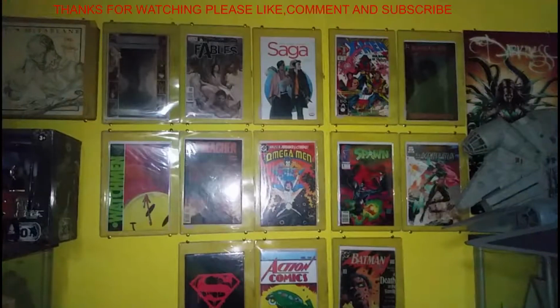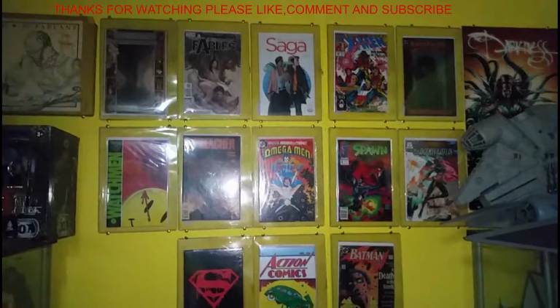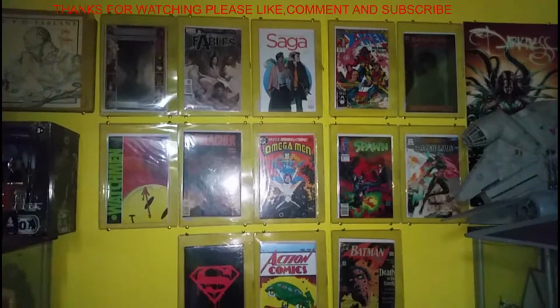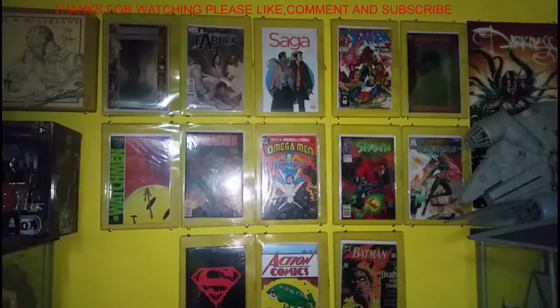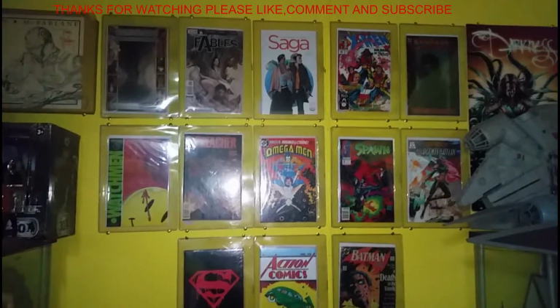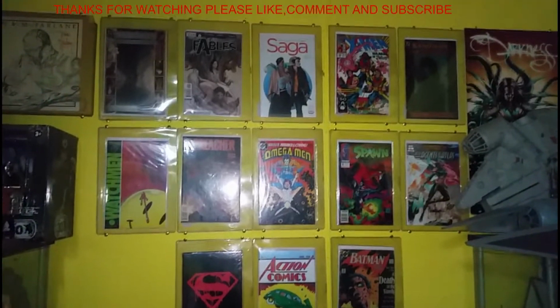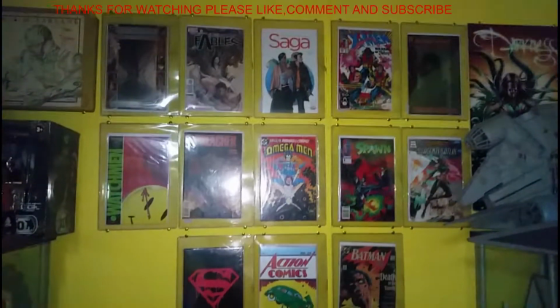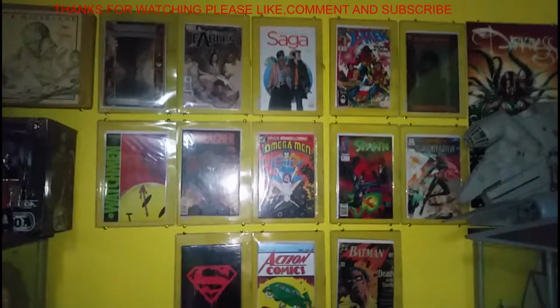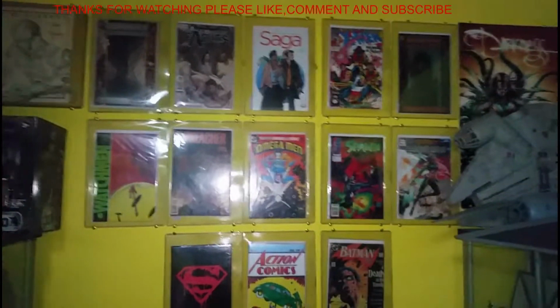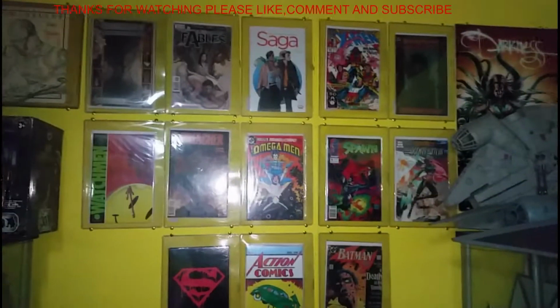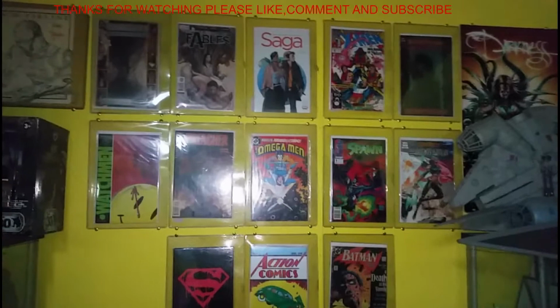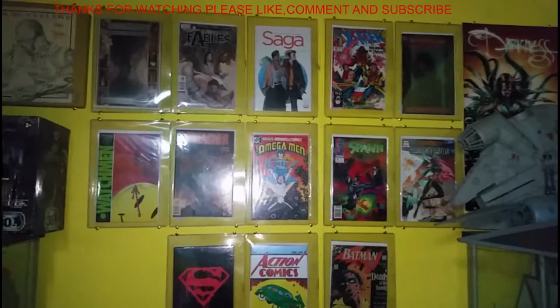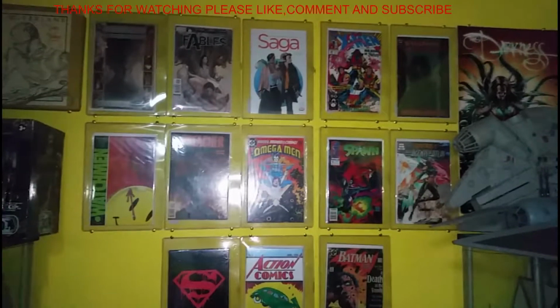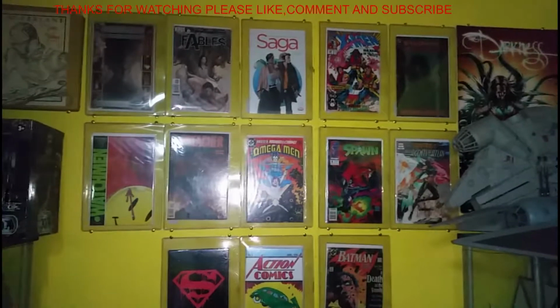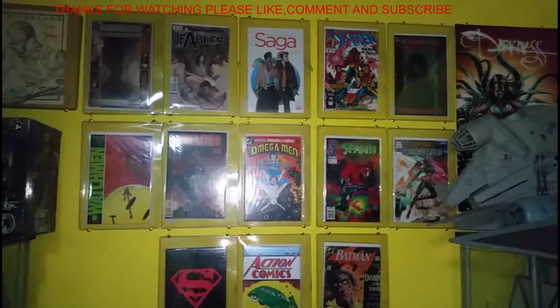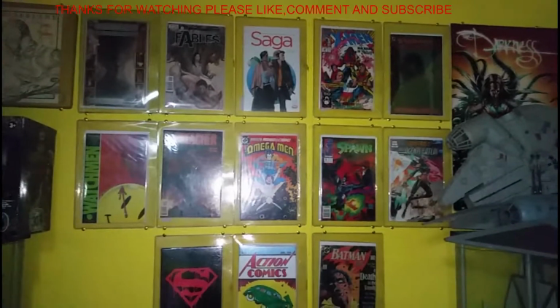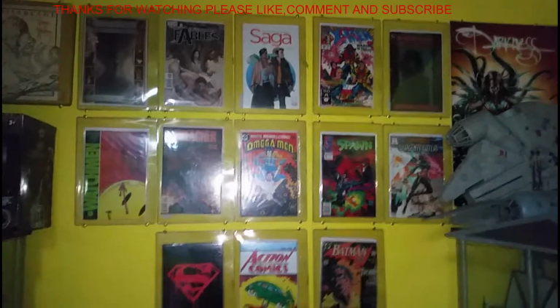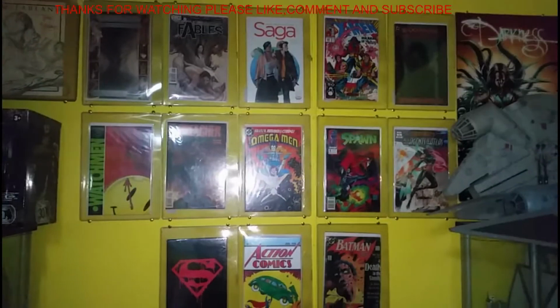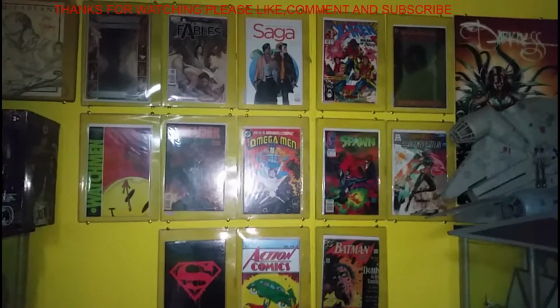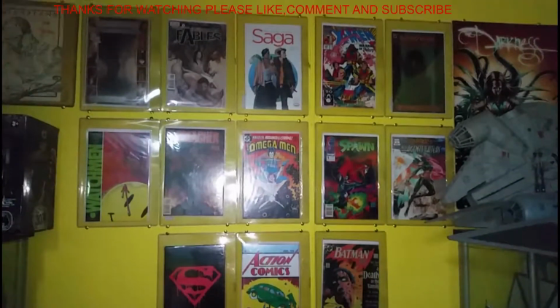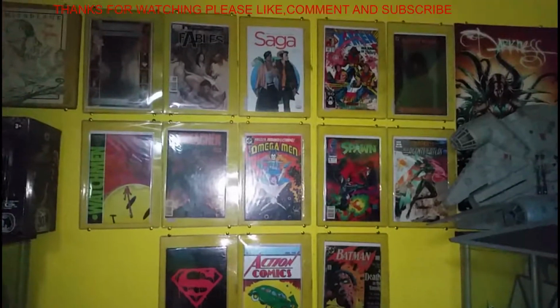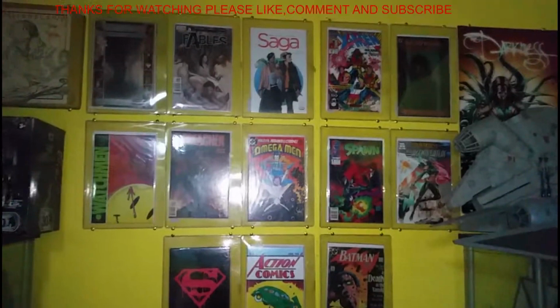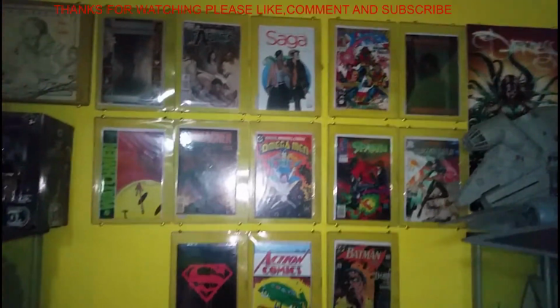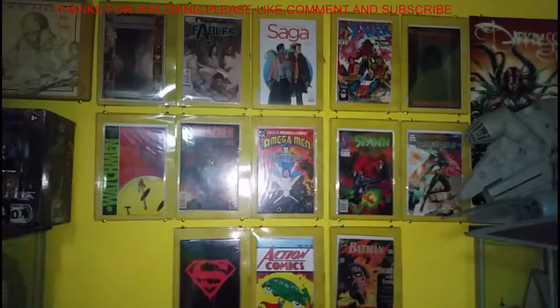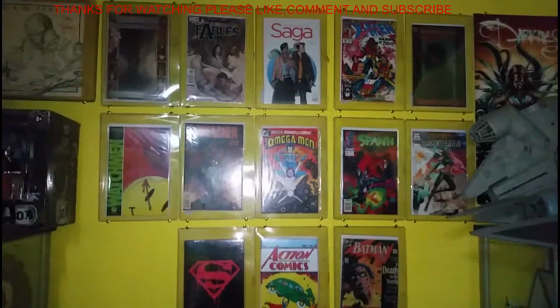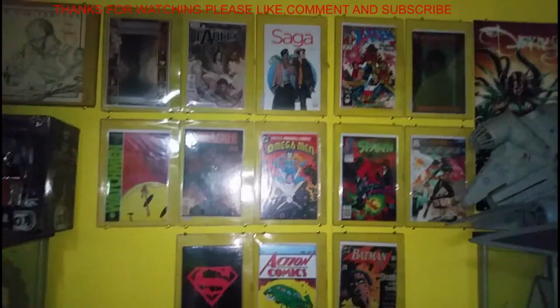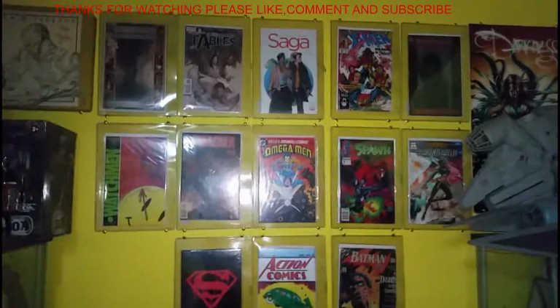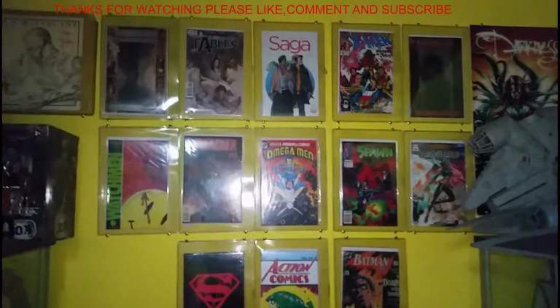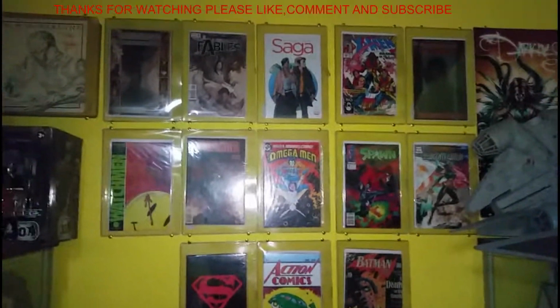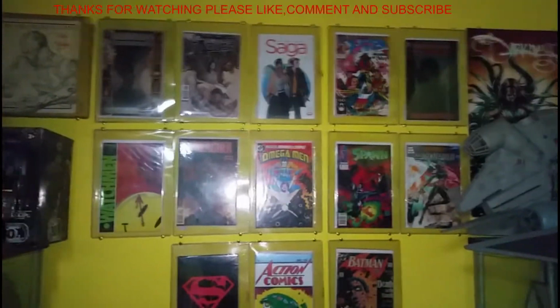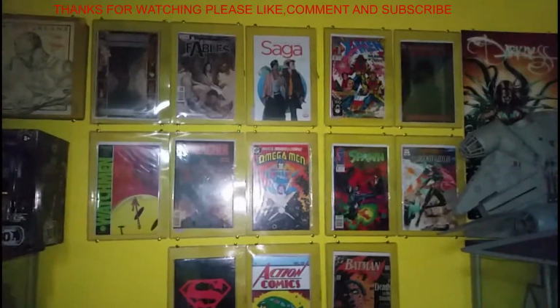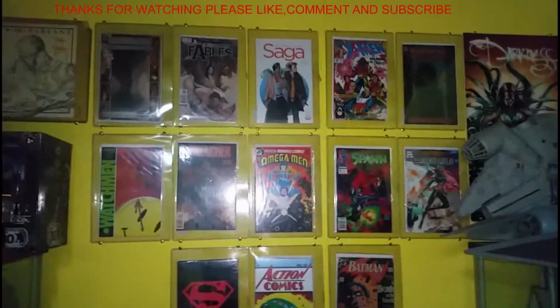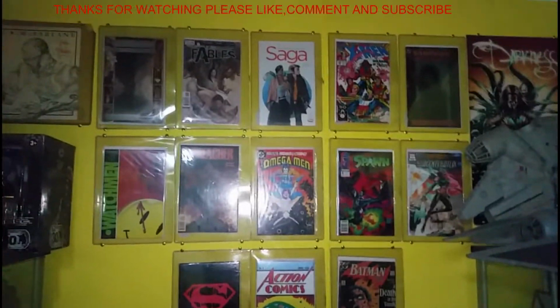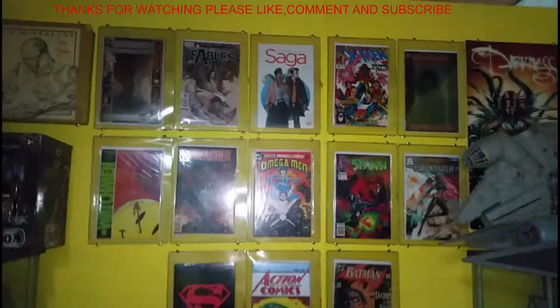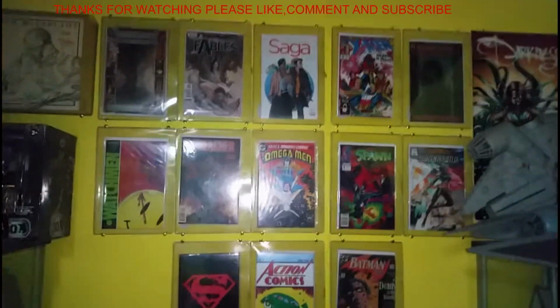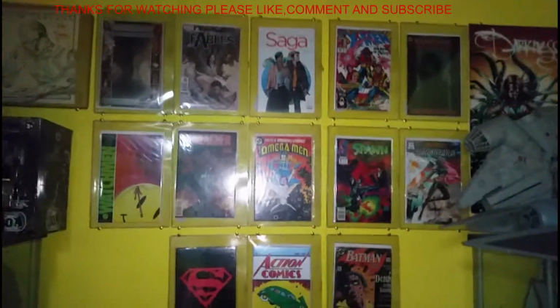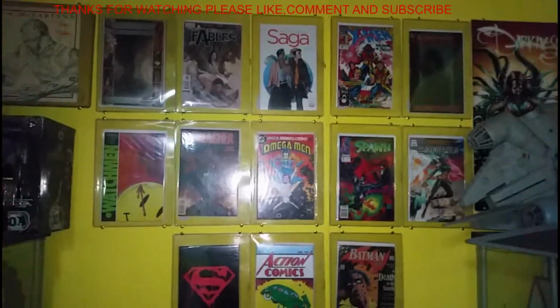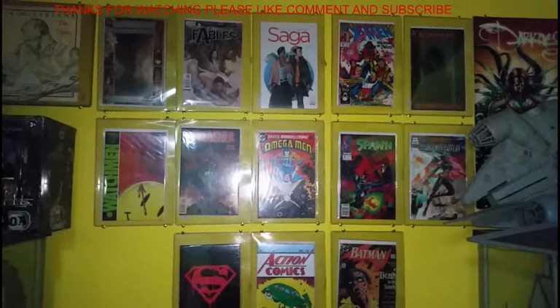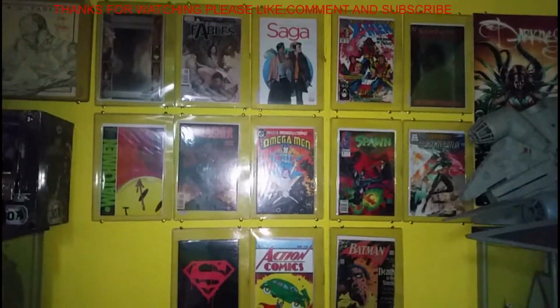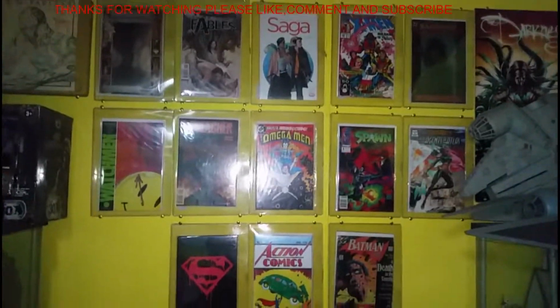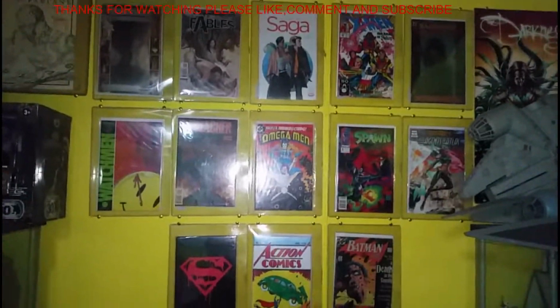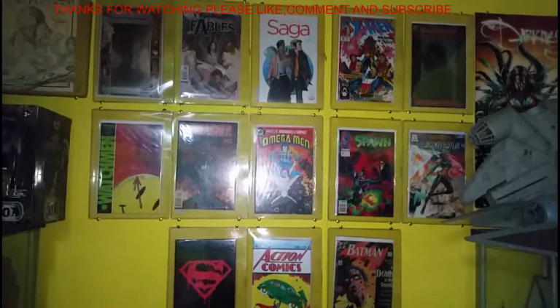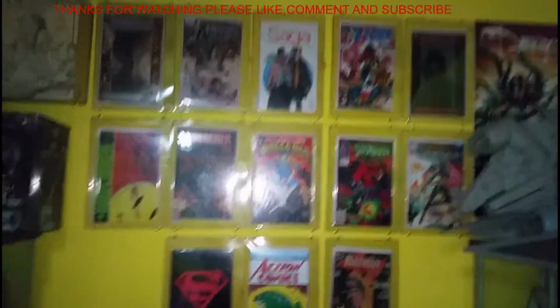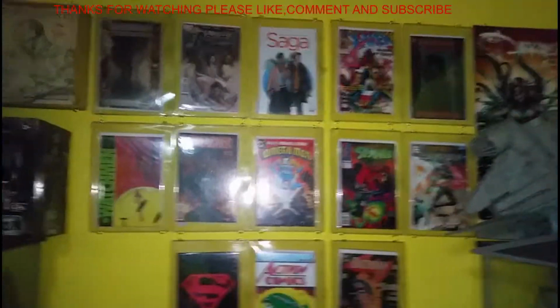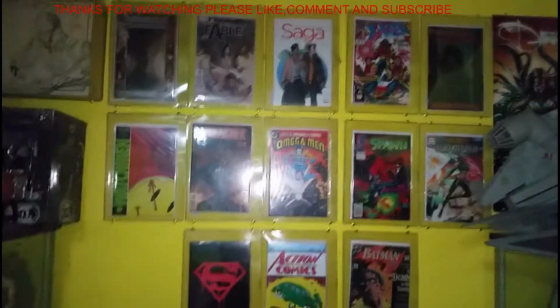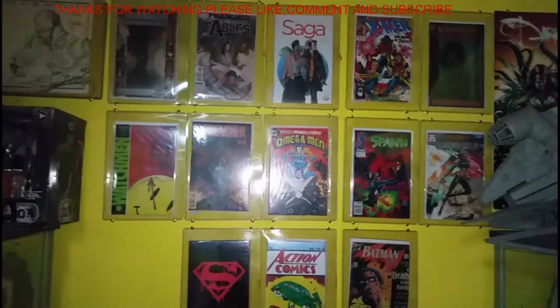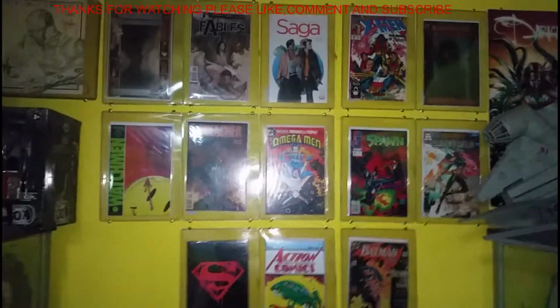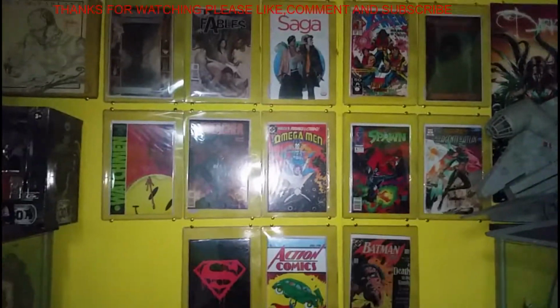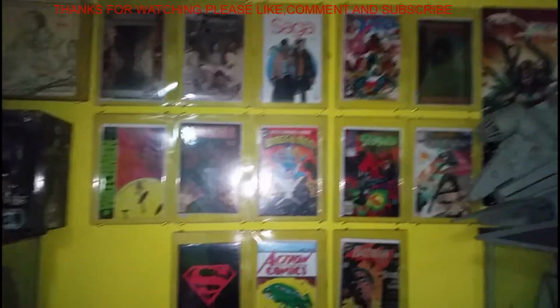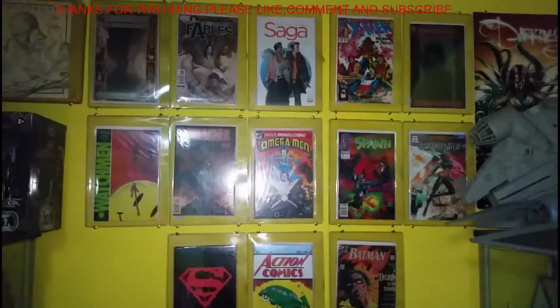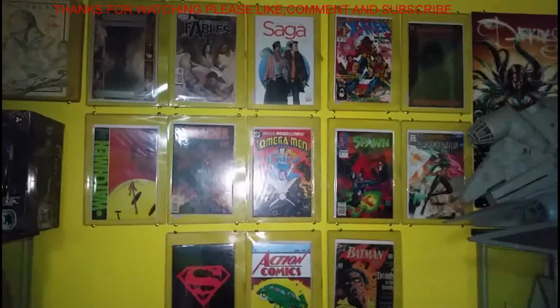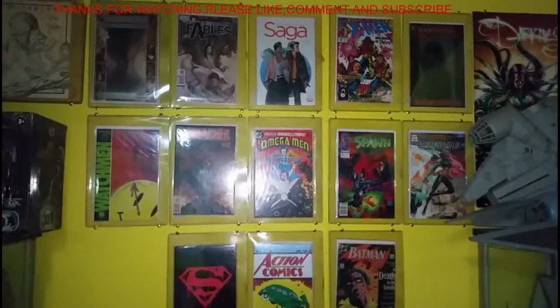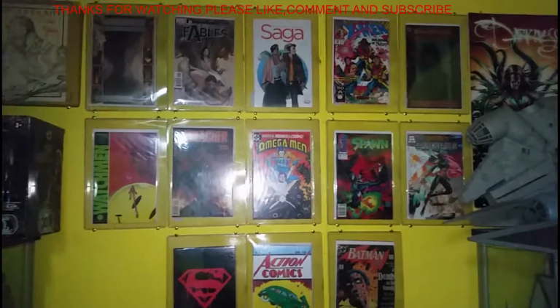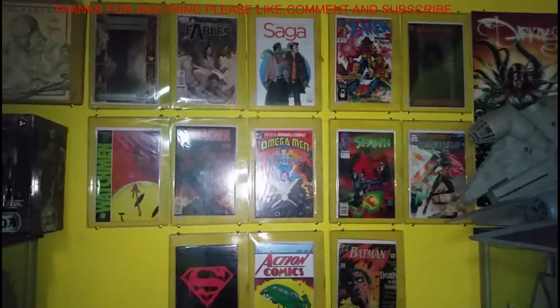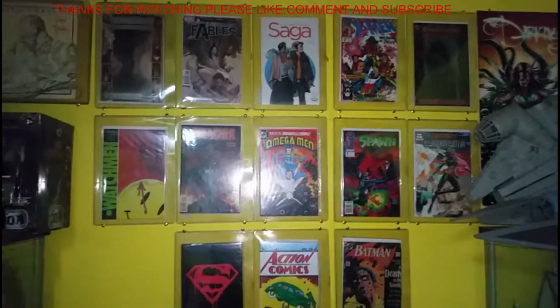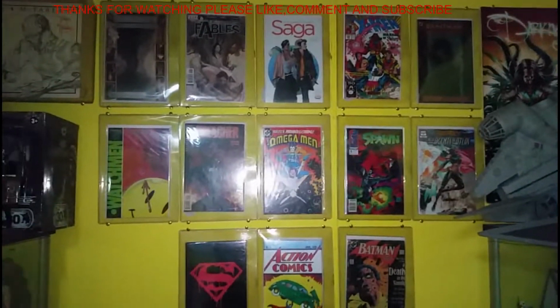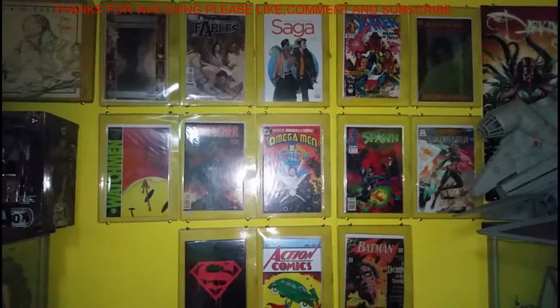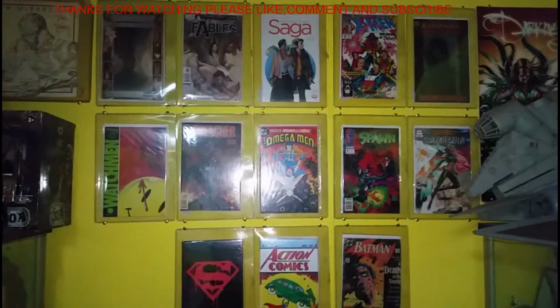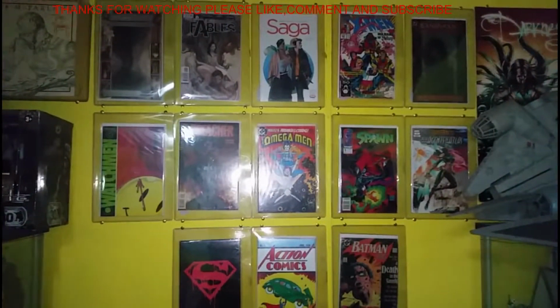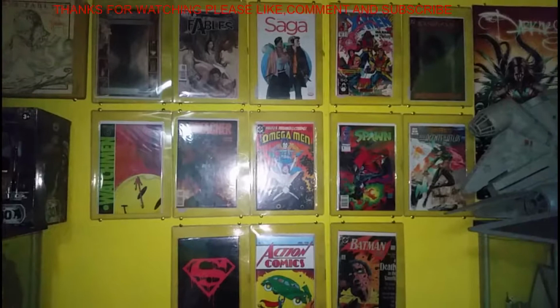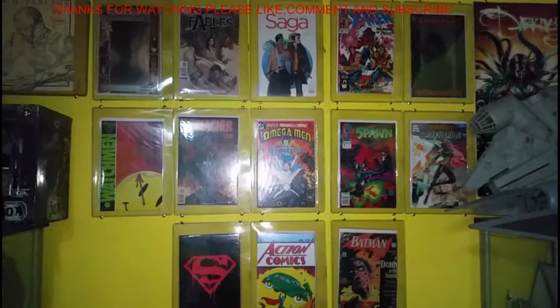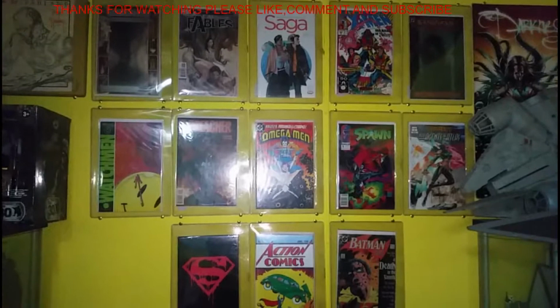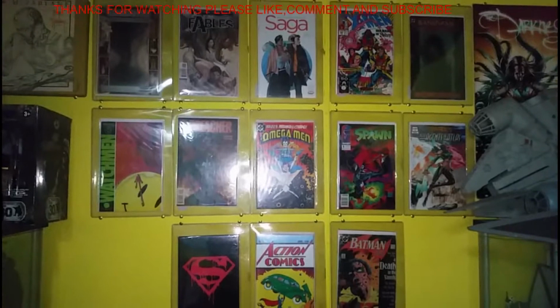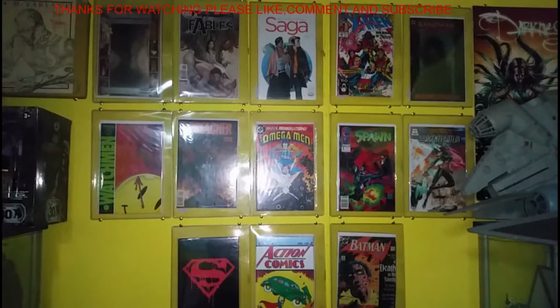This is my comic wall. Thanks for watching — please comment, like, and subscribe. Bye!